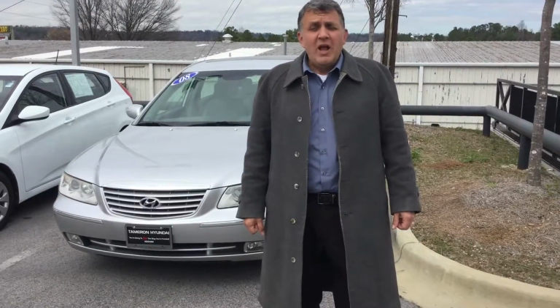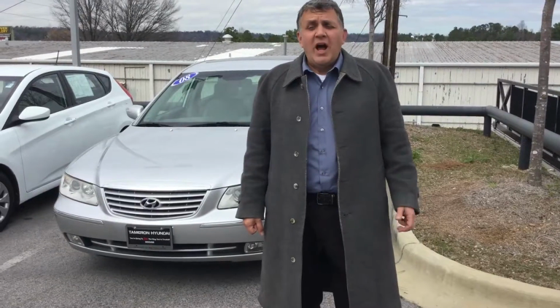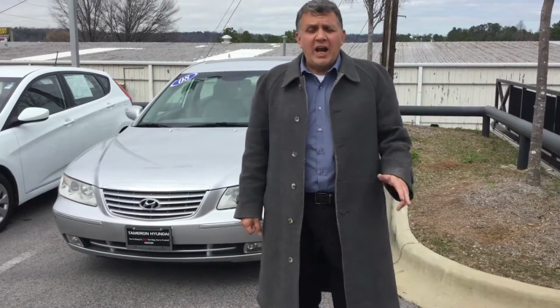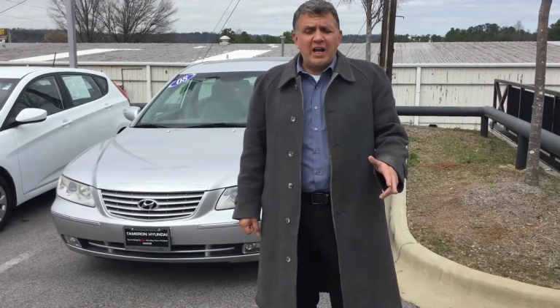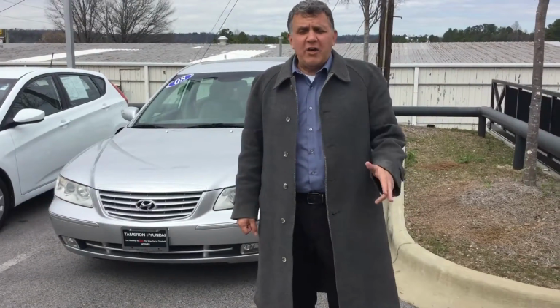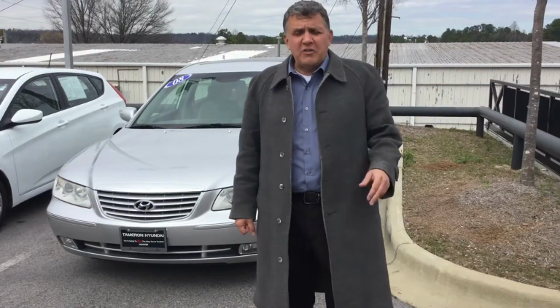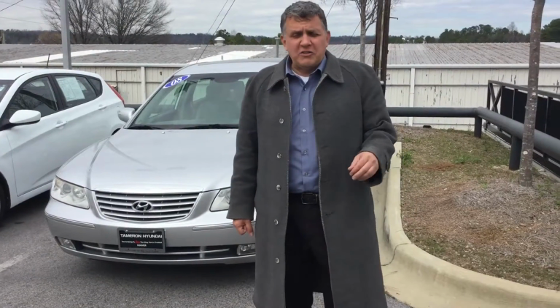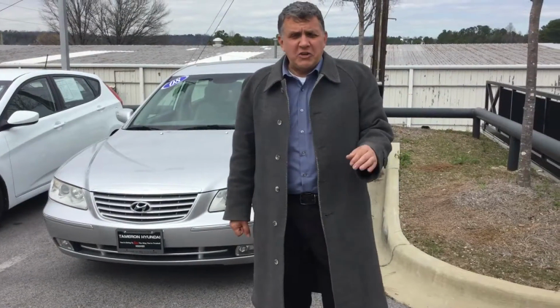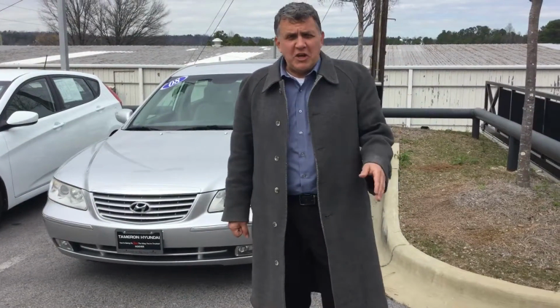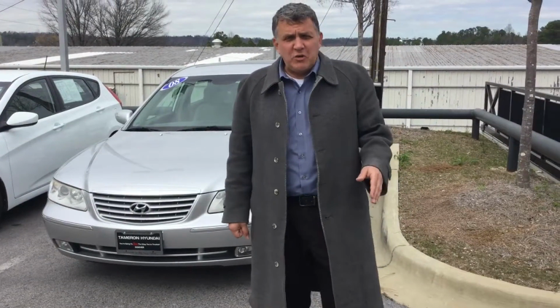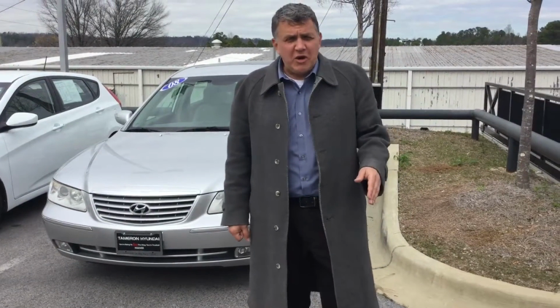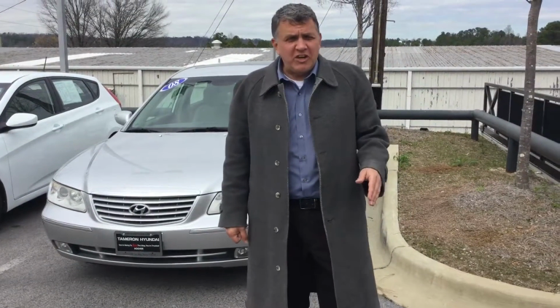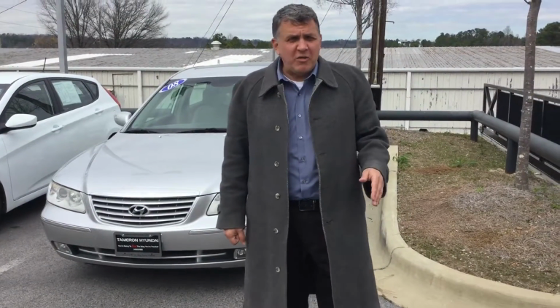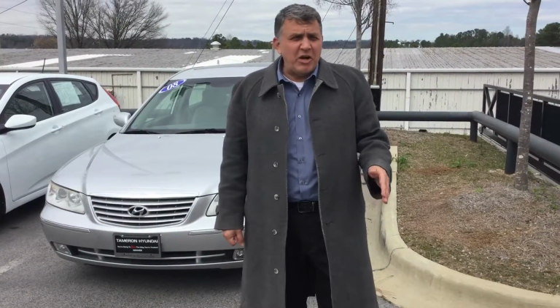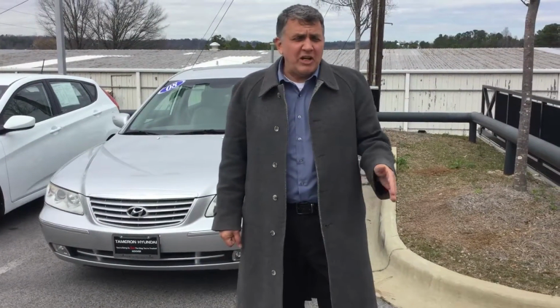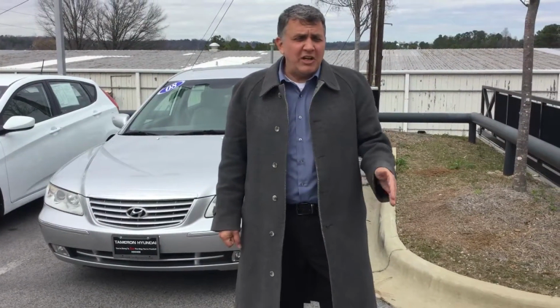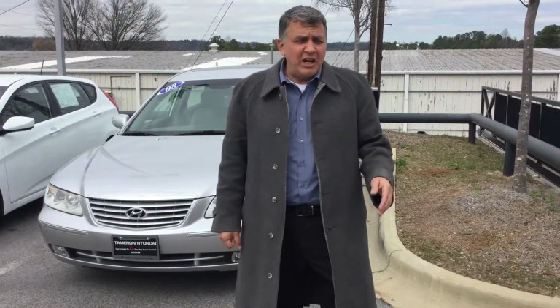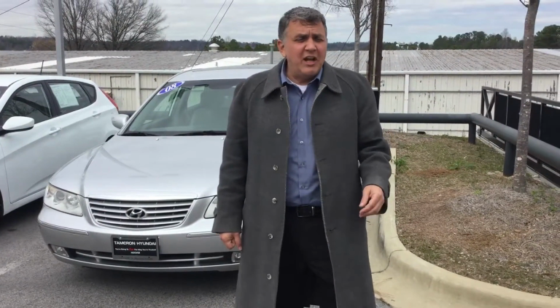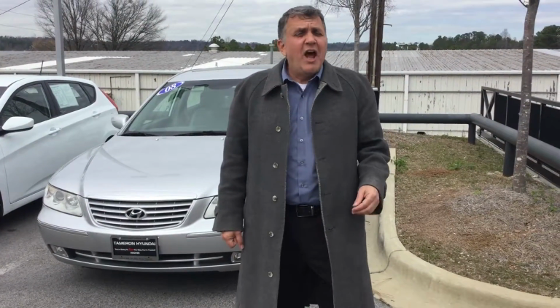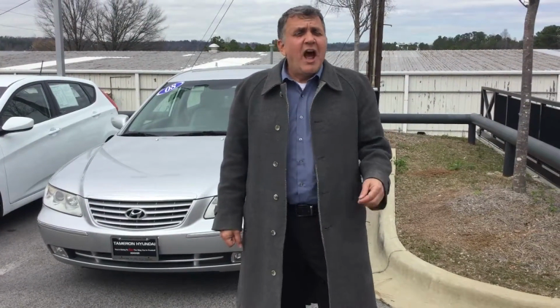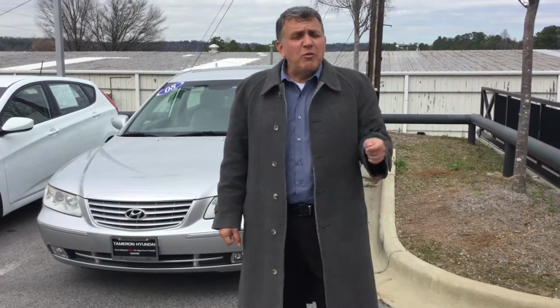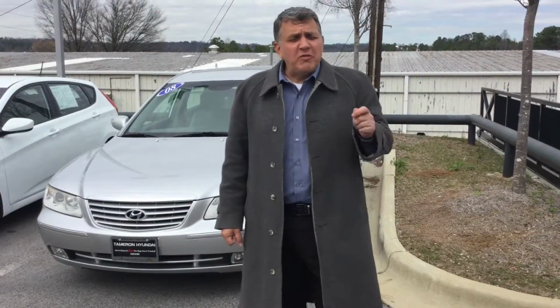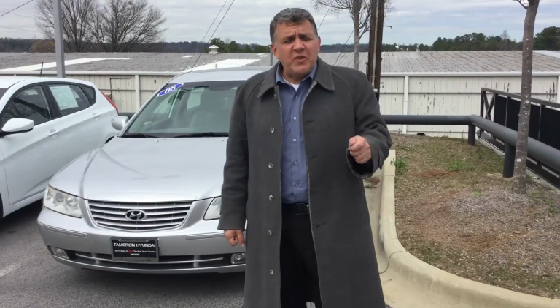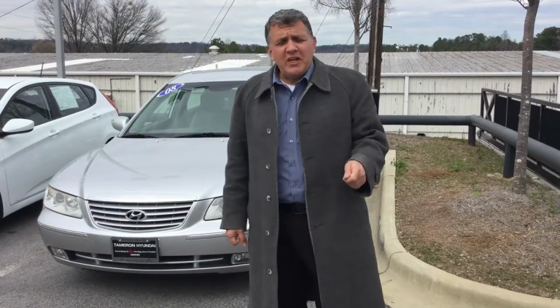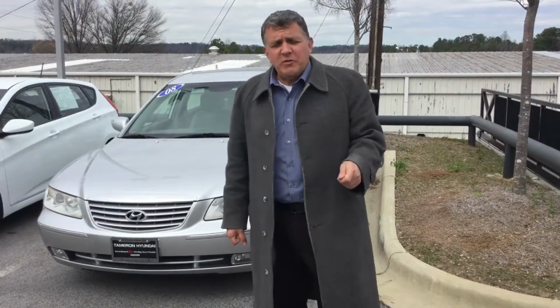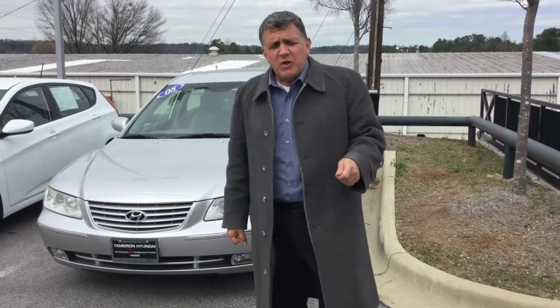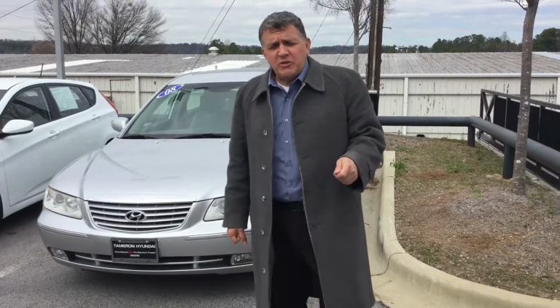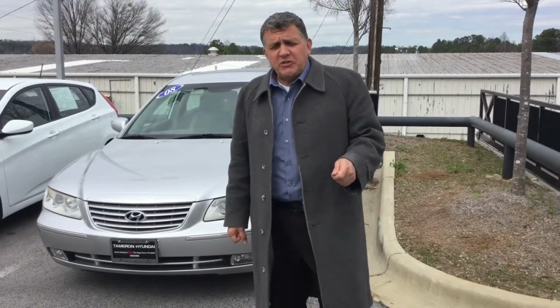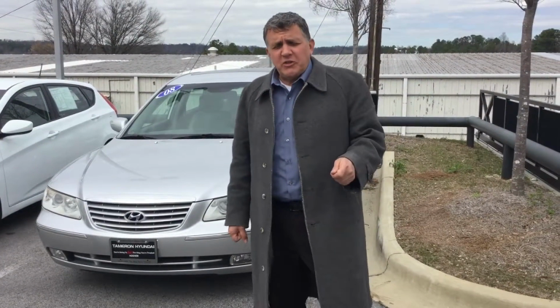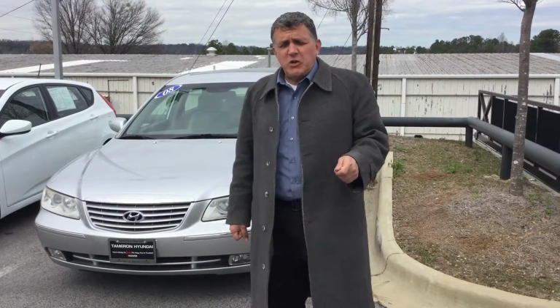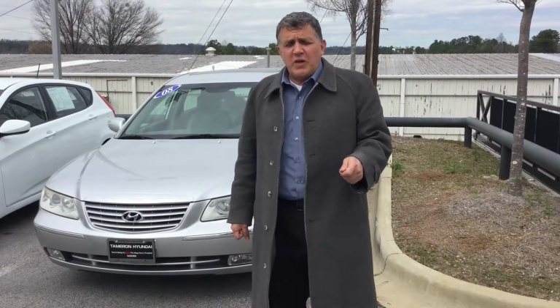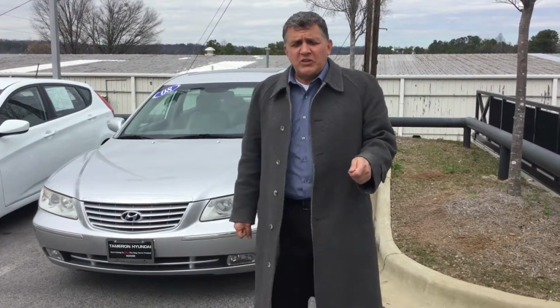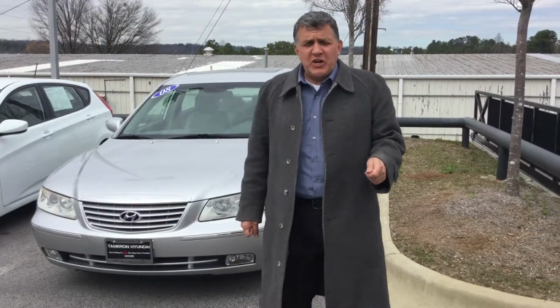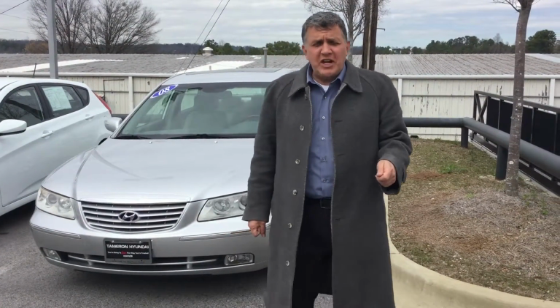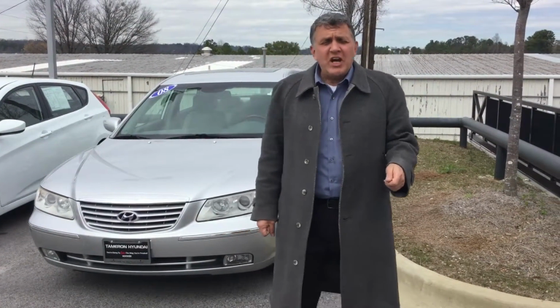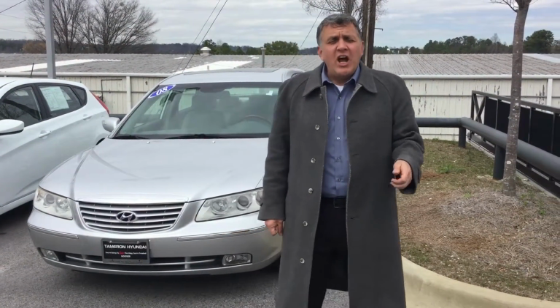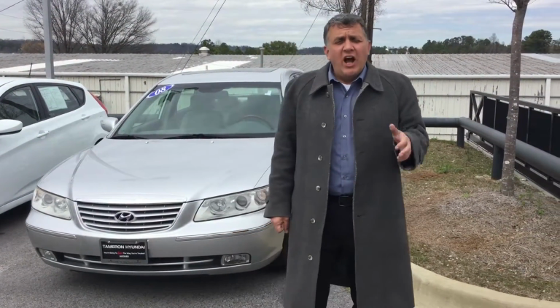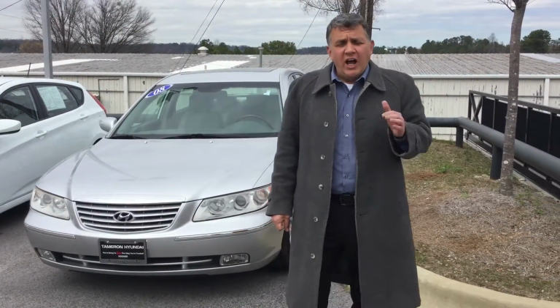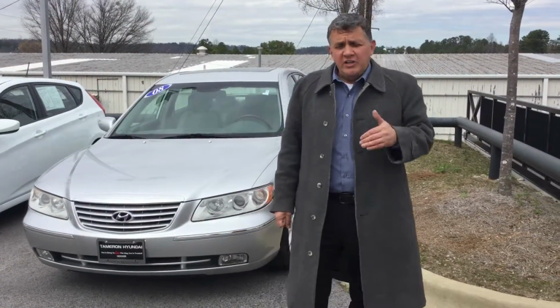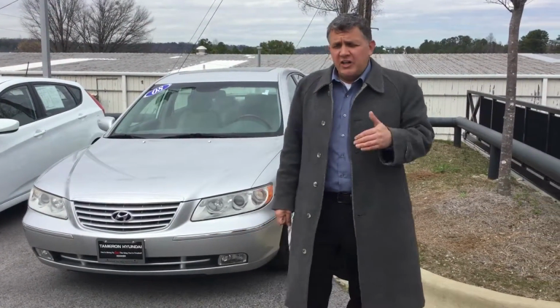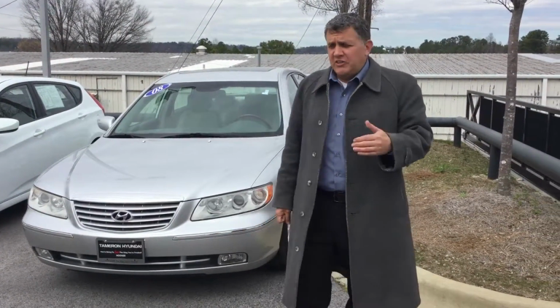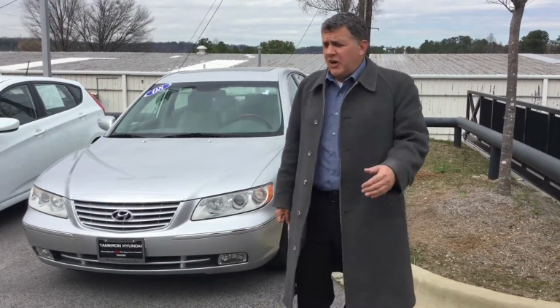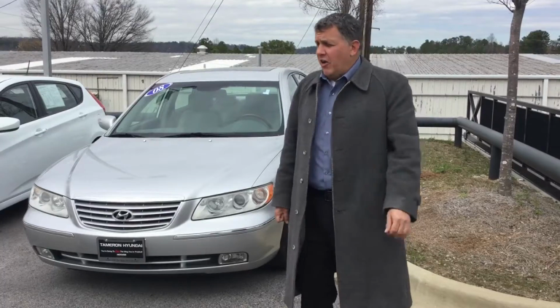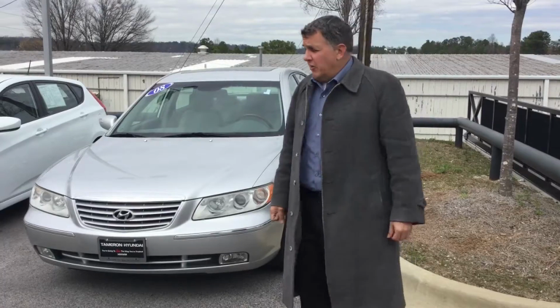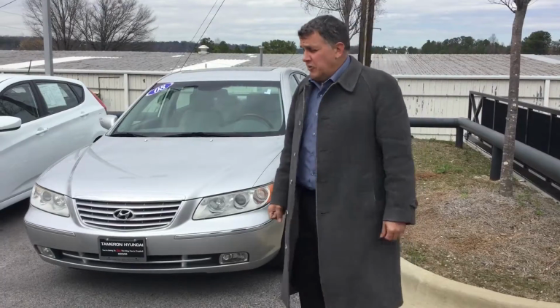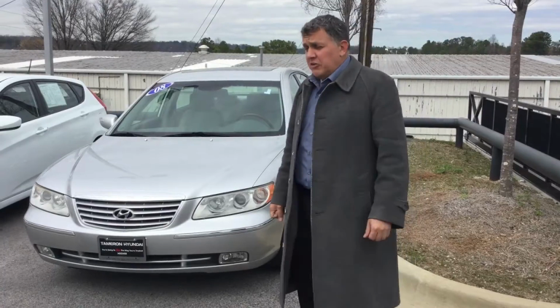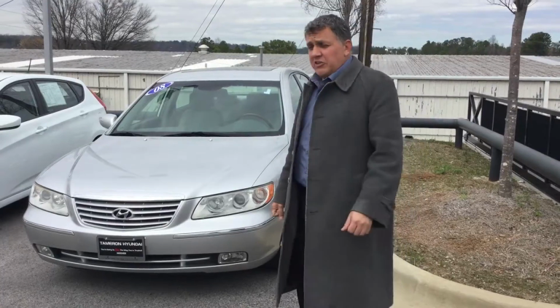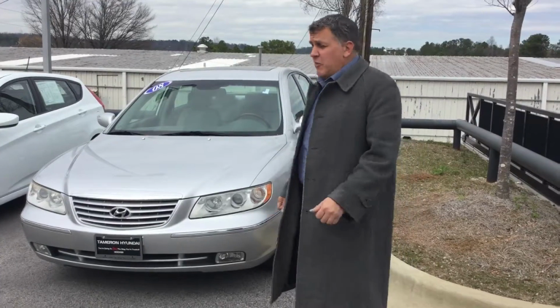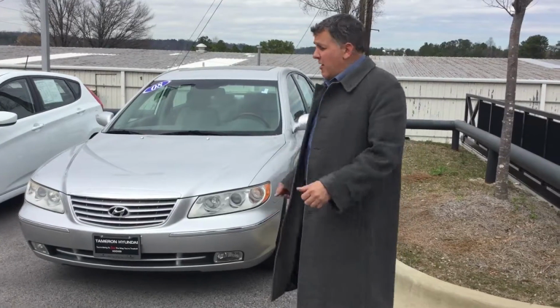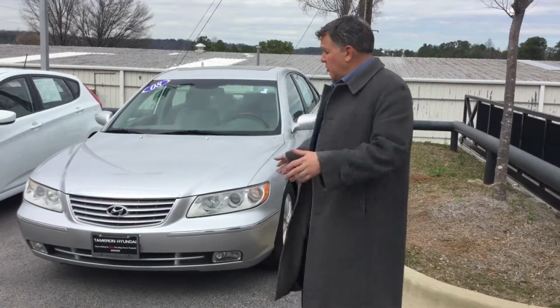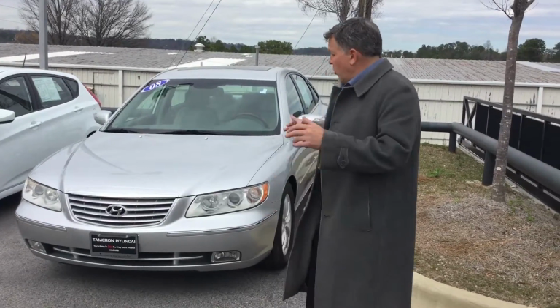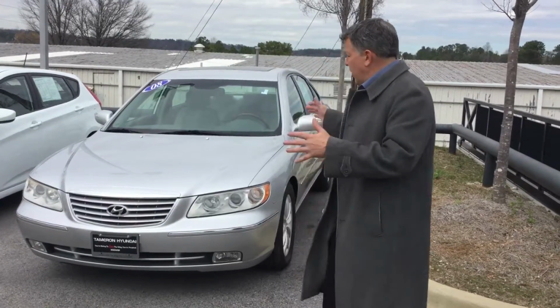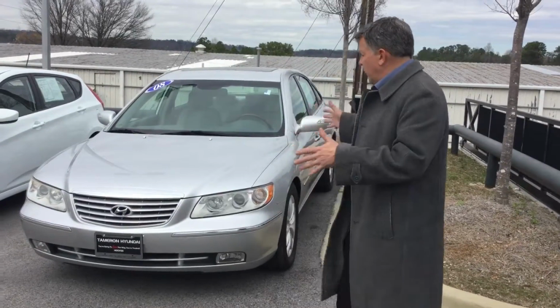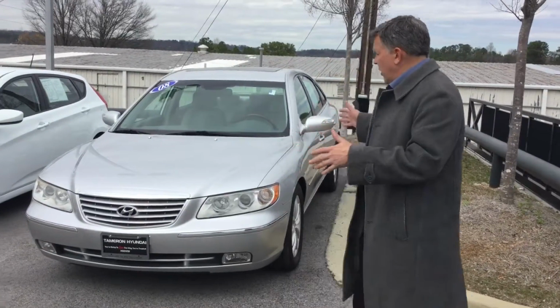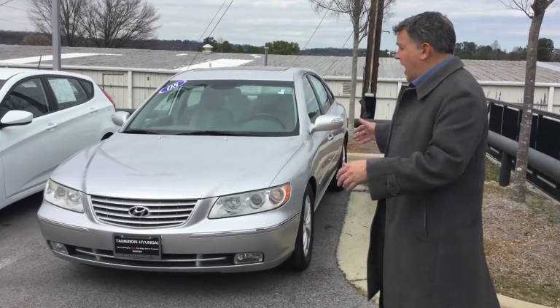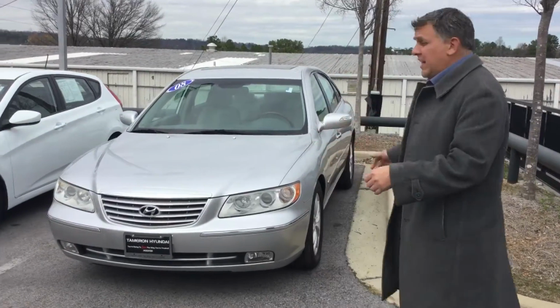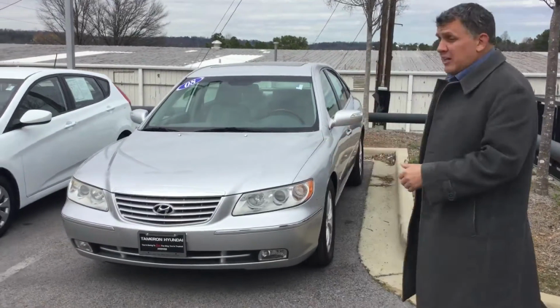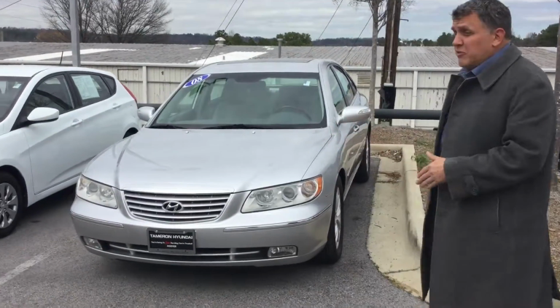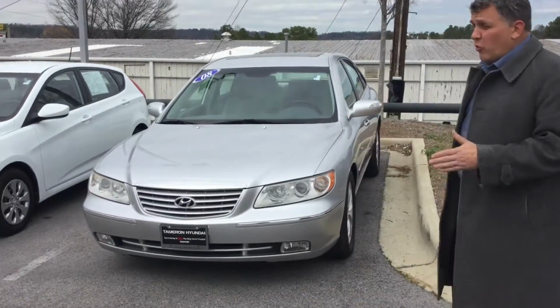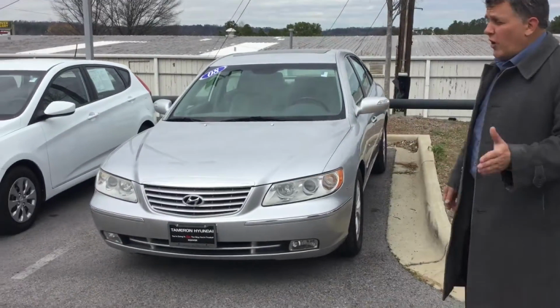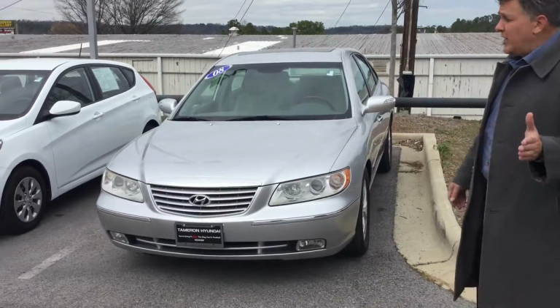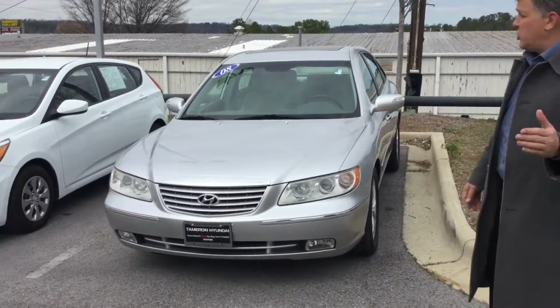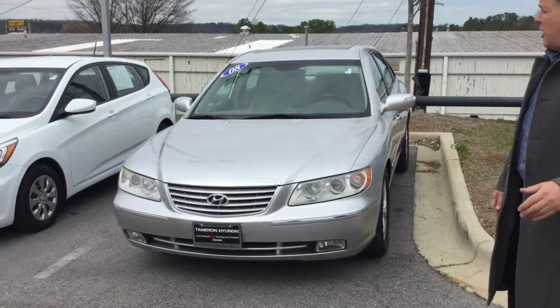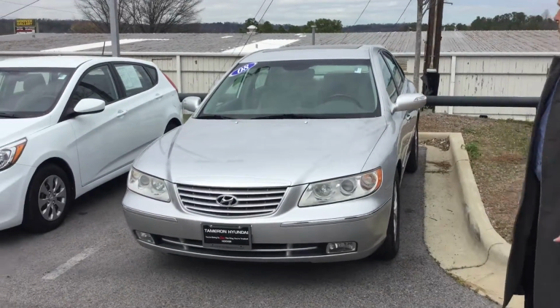Hi Larry, this is Andrew here at Tehran Hyundai. I want to thank you for your interest in the 2008 Hyundai Azera. As you can see, we have it right here in the lot in great shape.